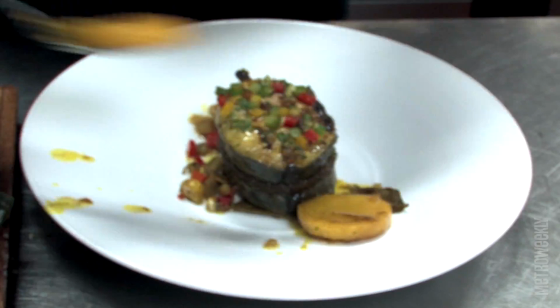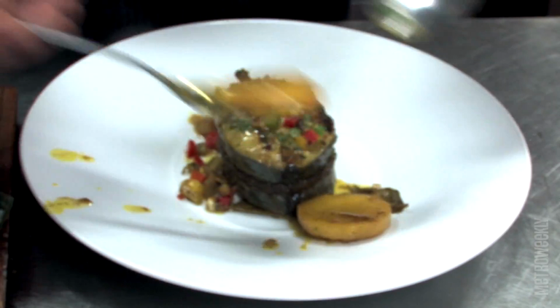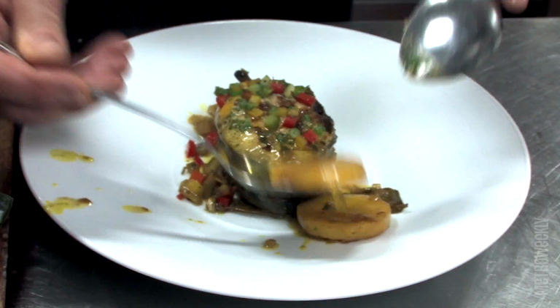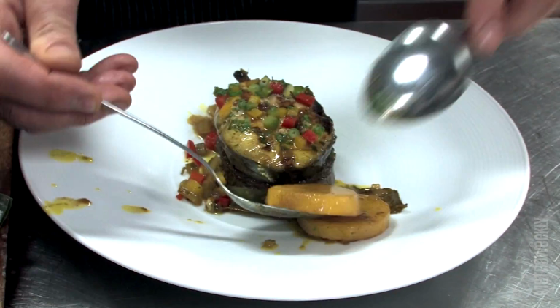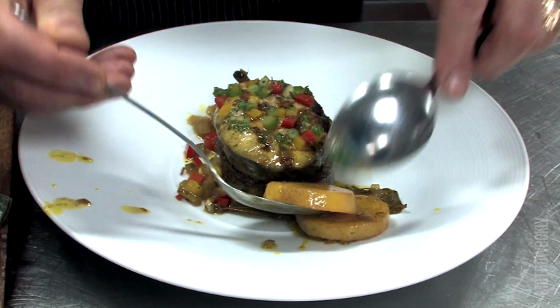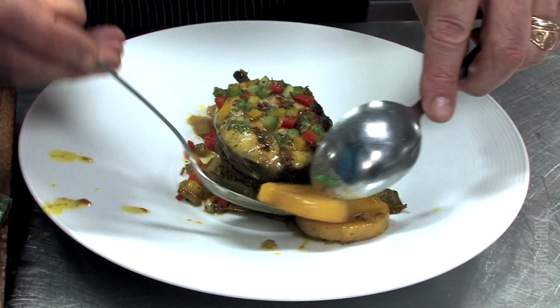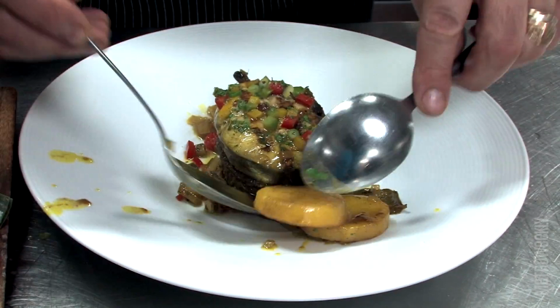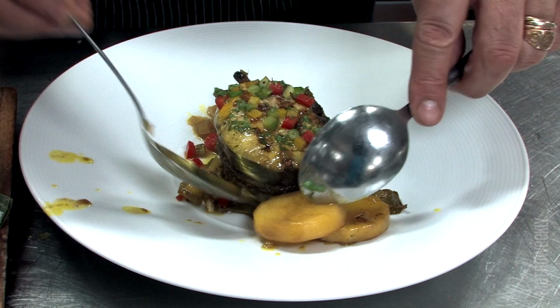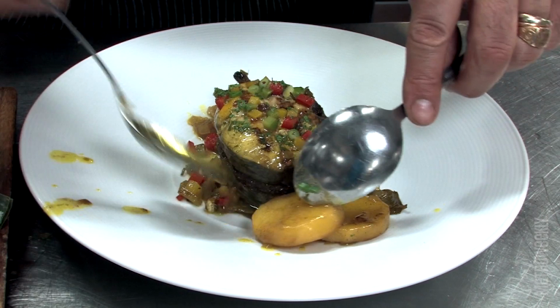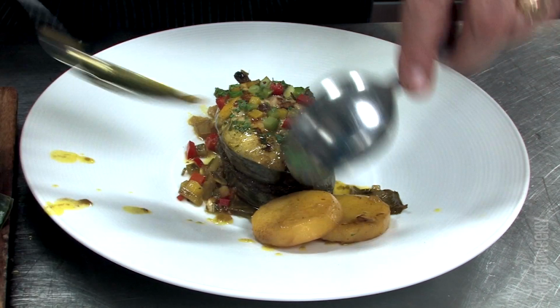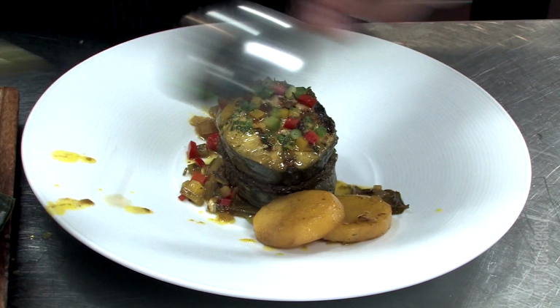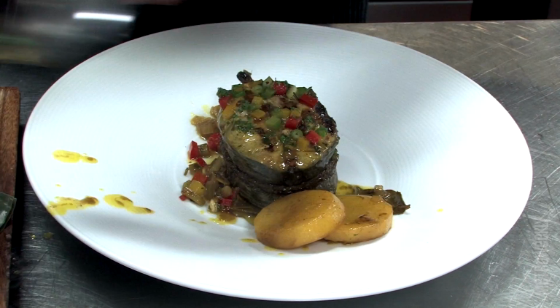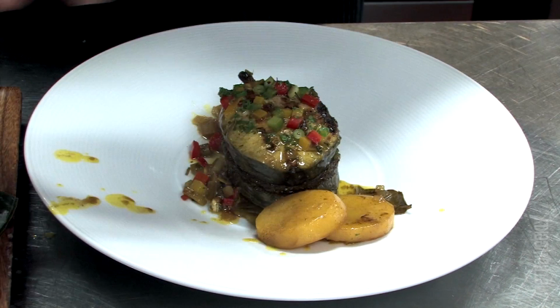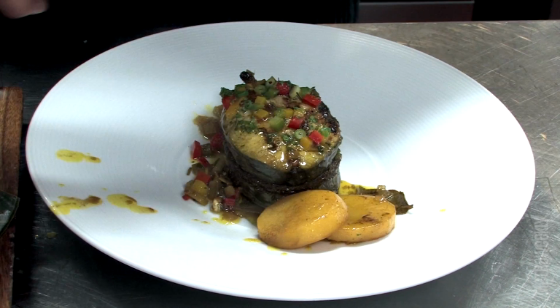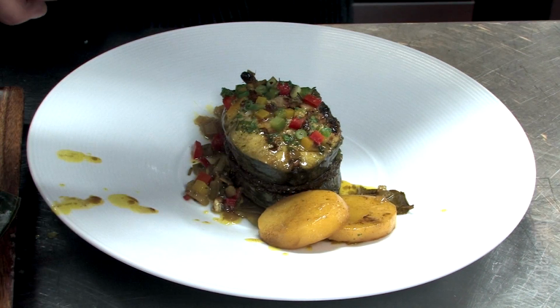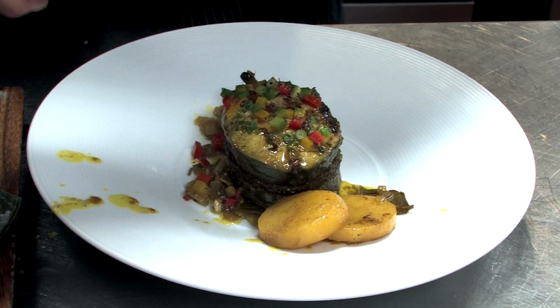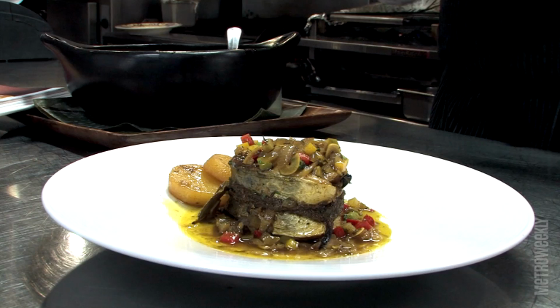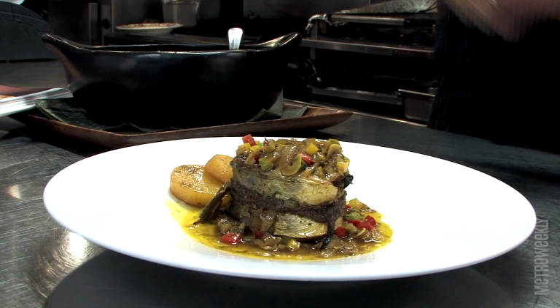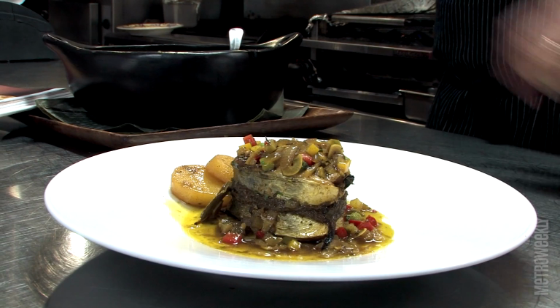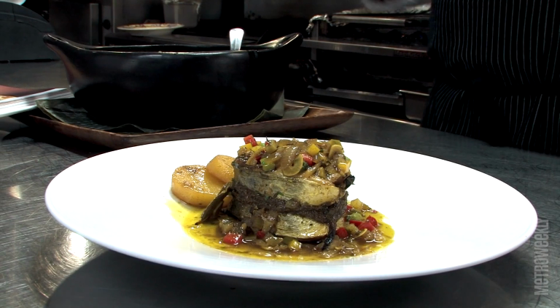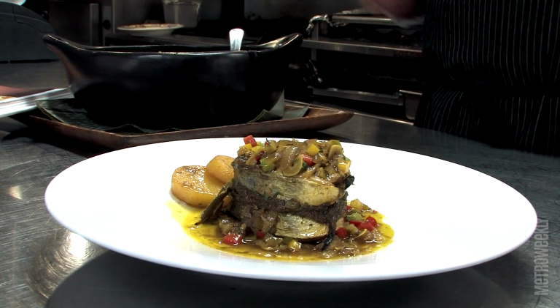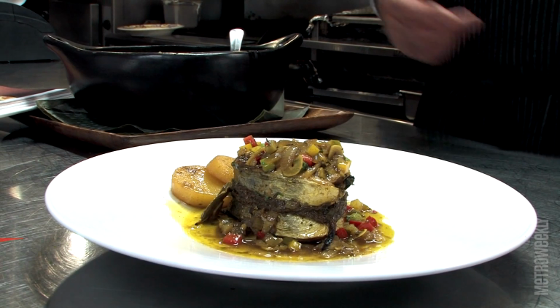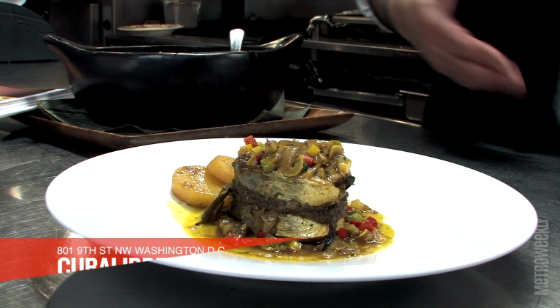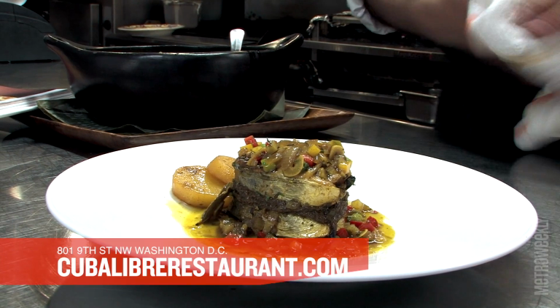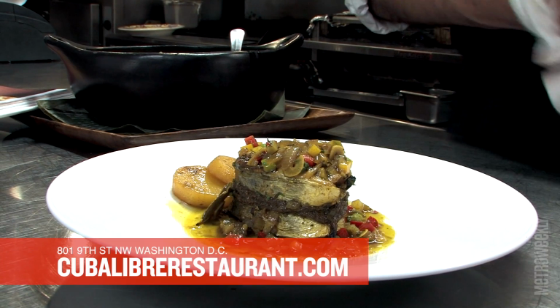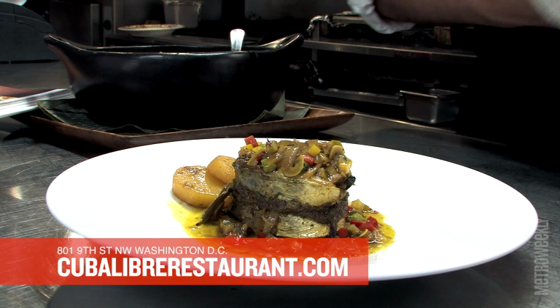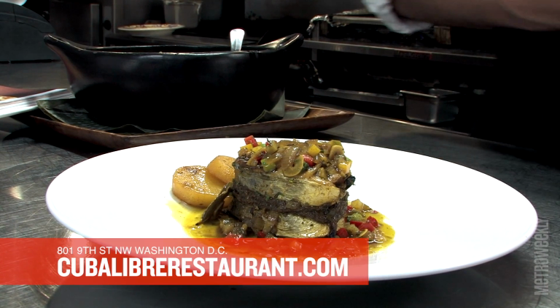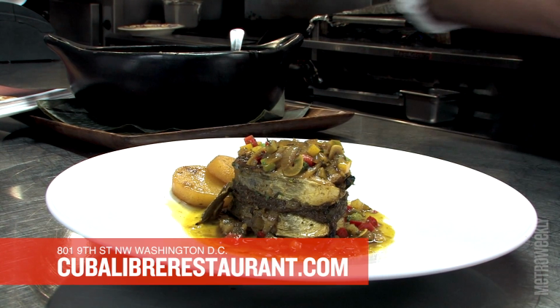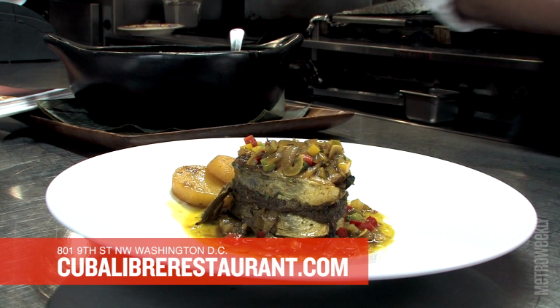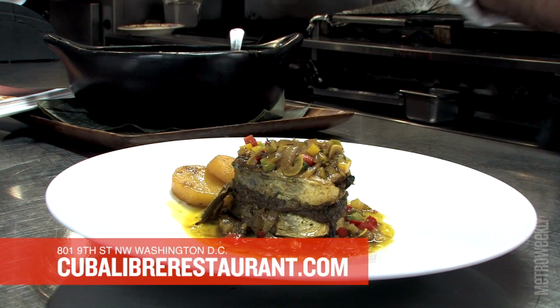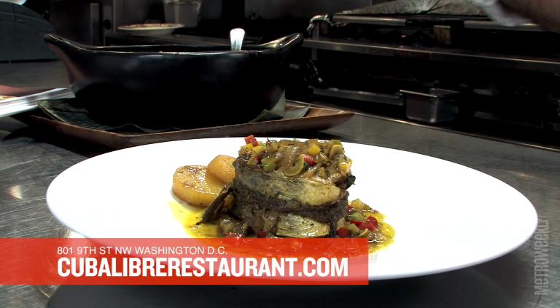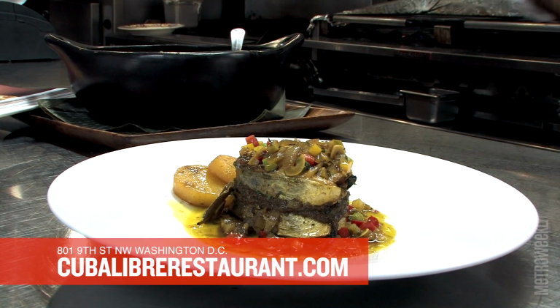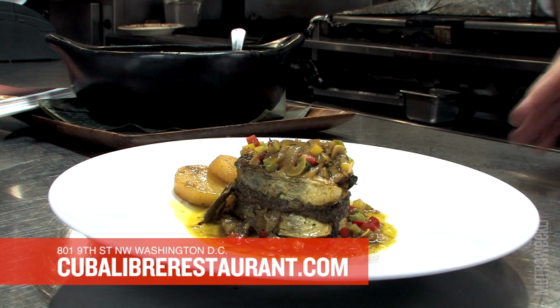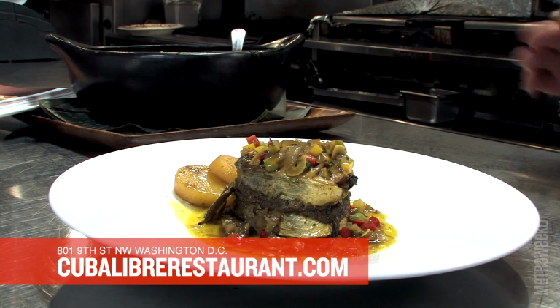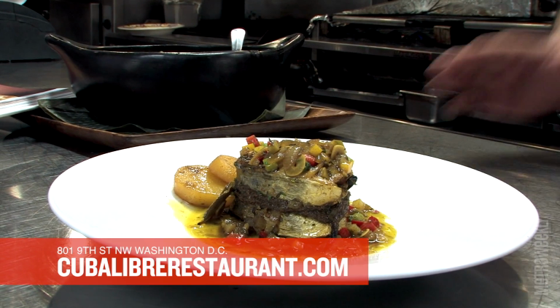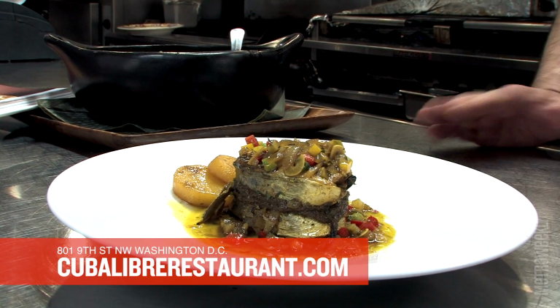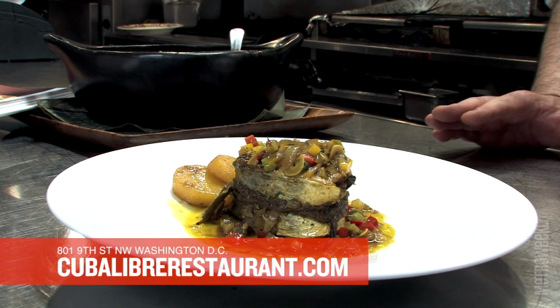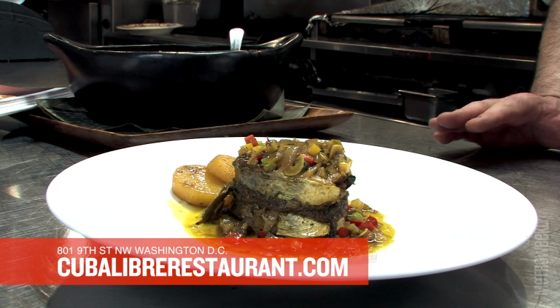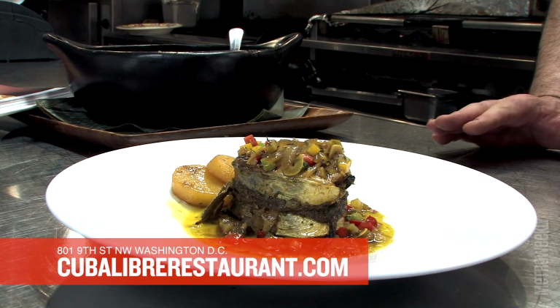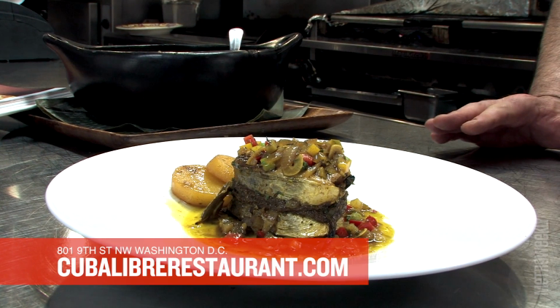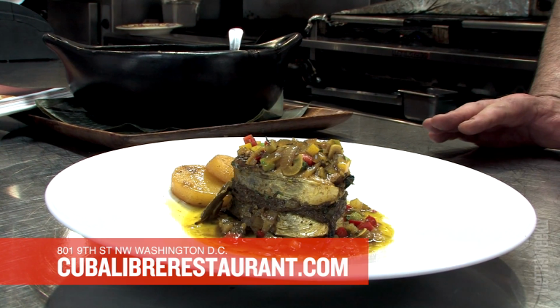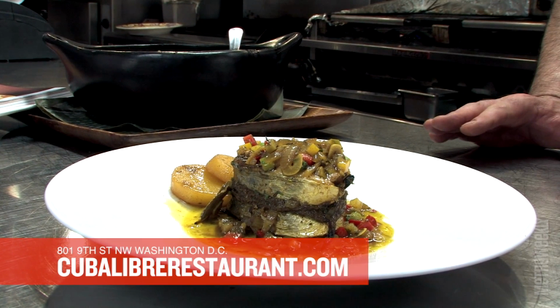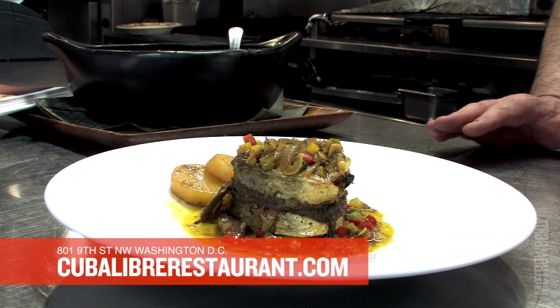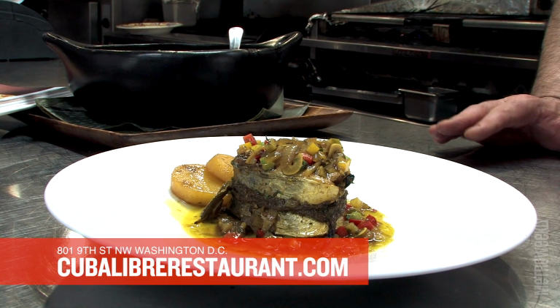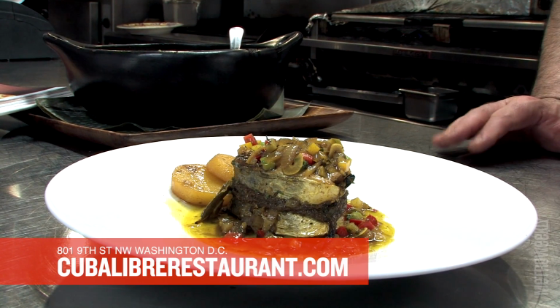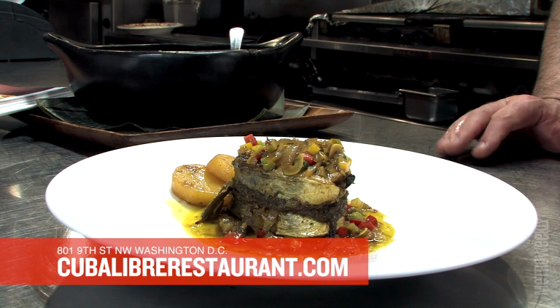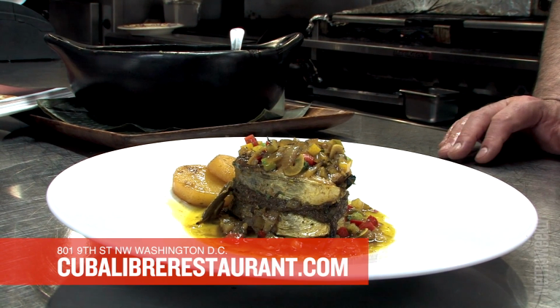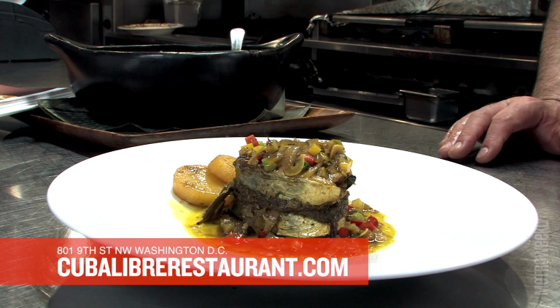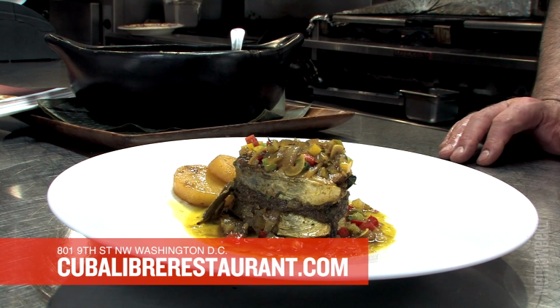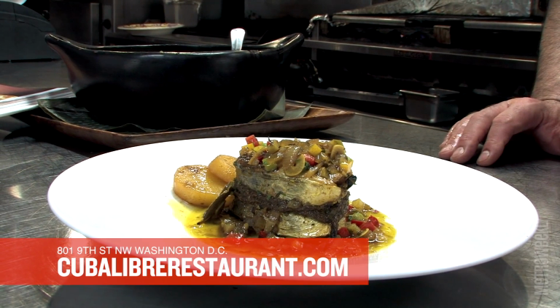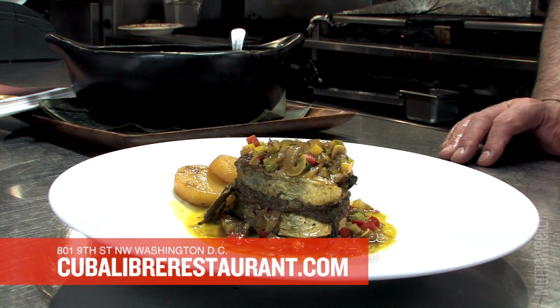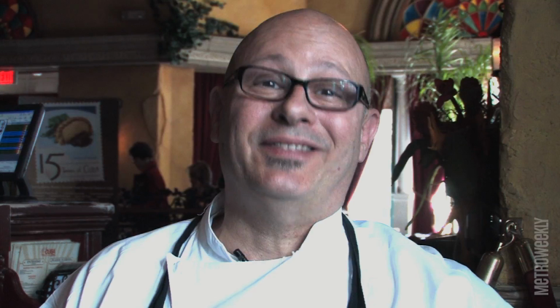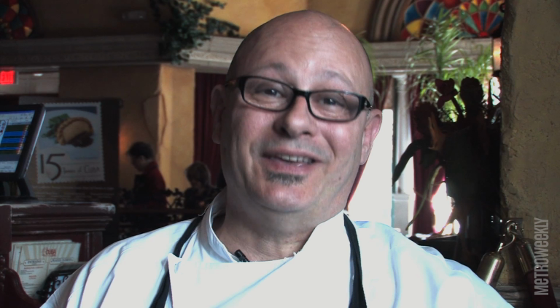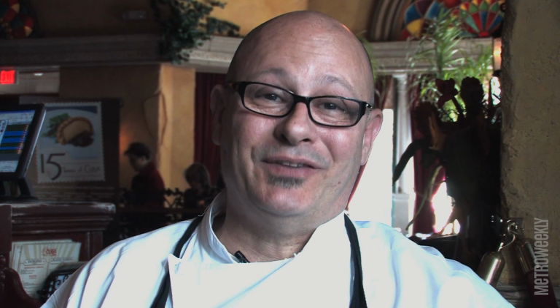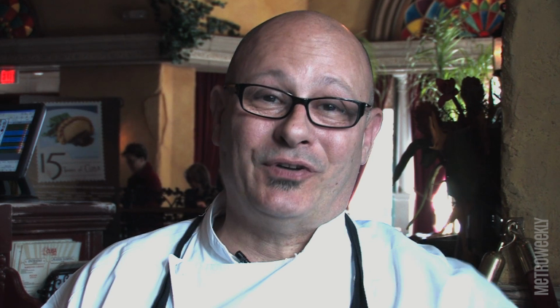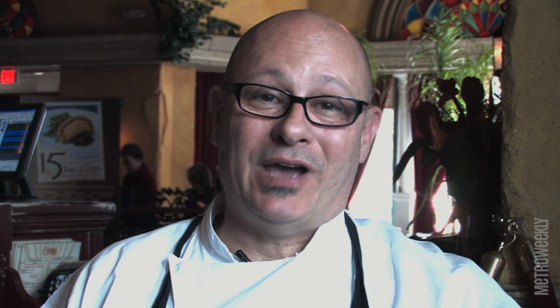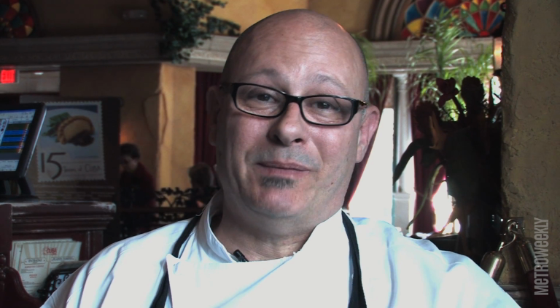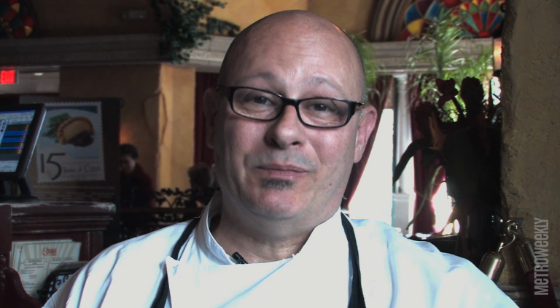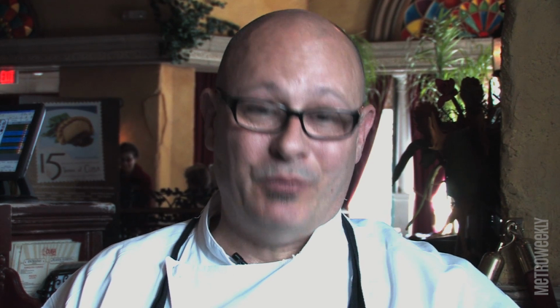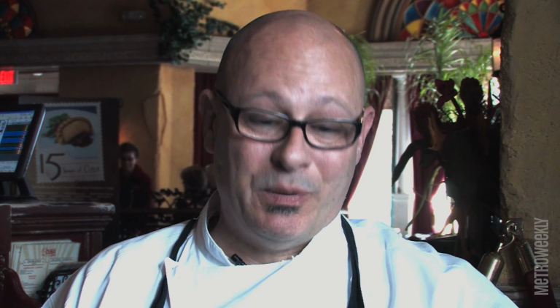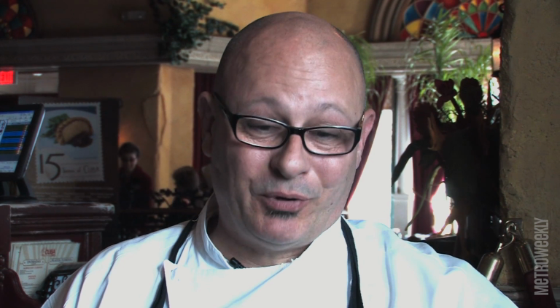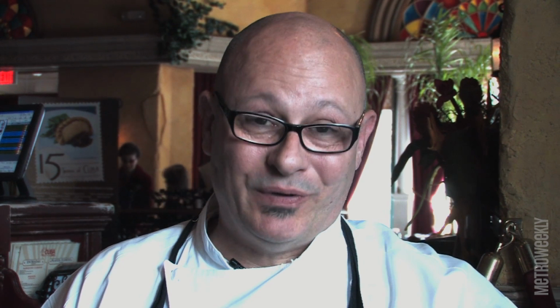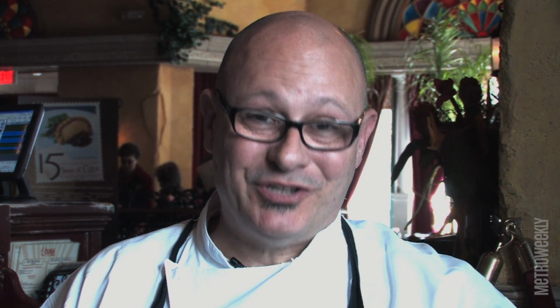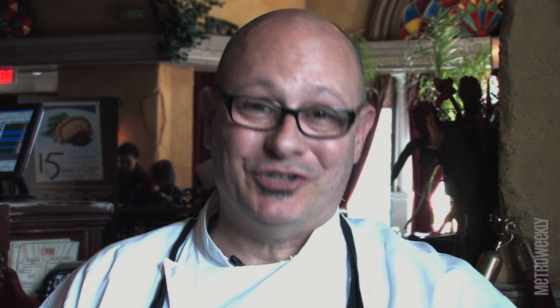Thank you for coming in and trying our wonderful food. You can visit us at cubaliterrestaurant.com. Thank you for coming. Buen provecho.